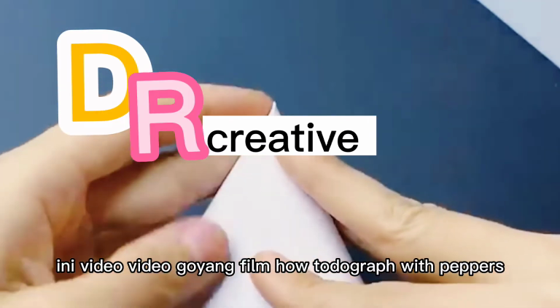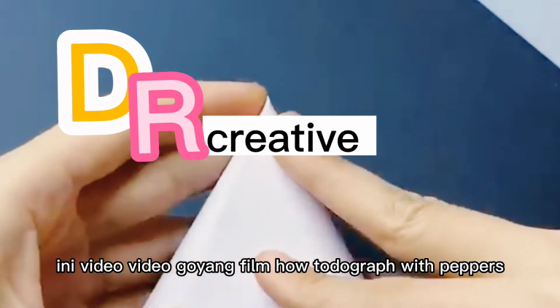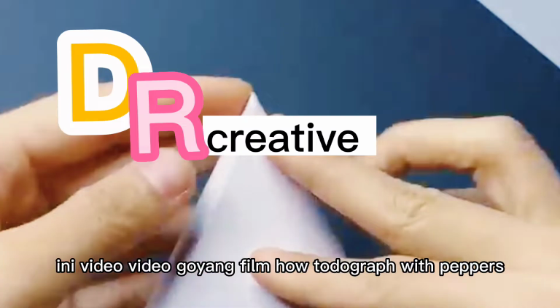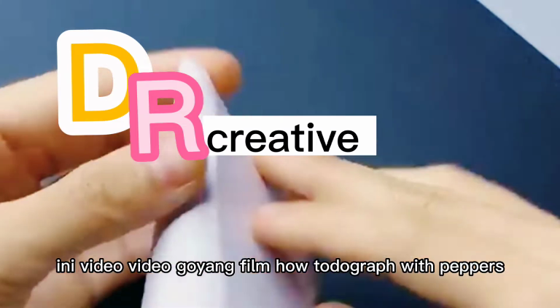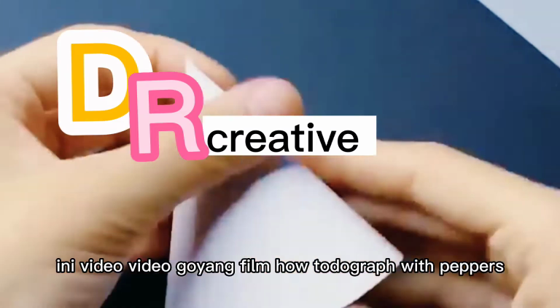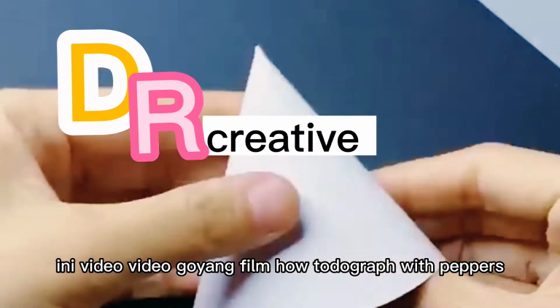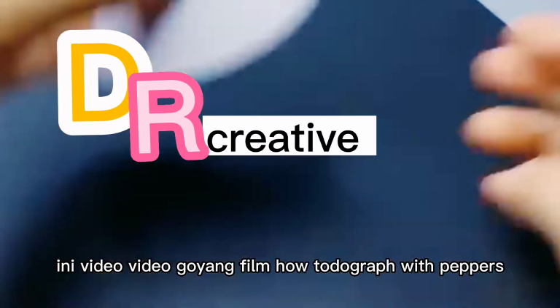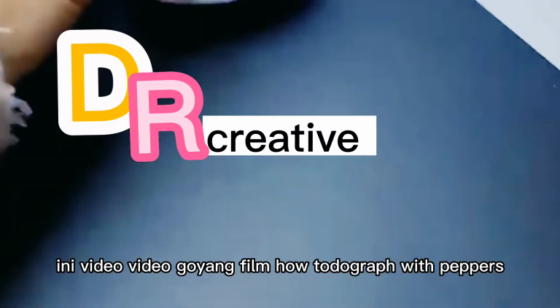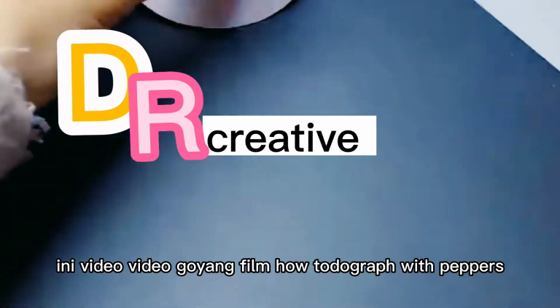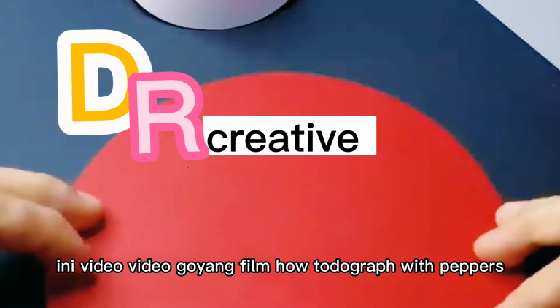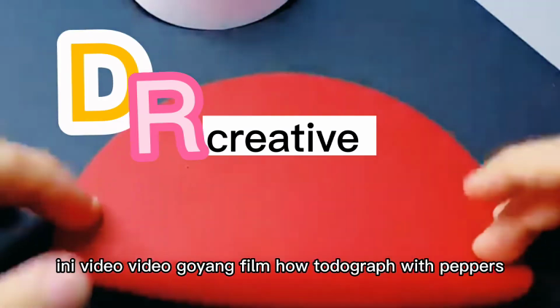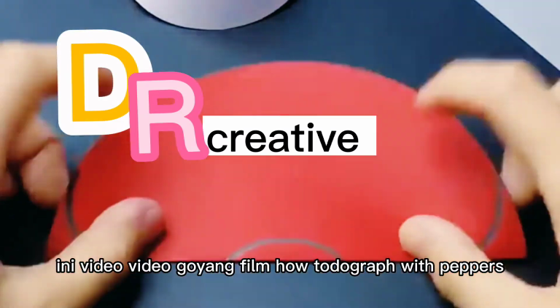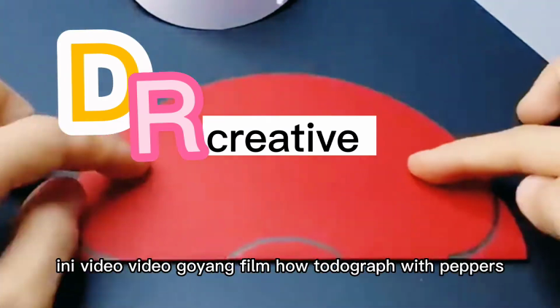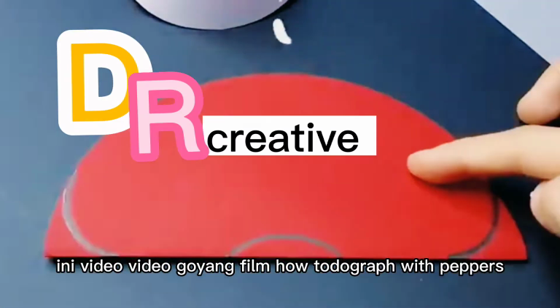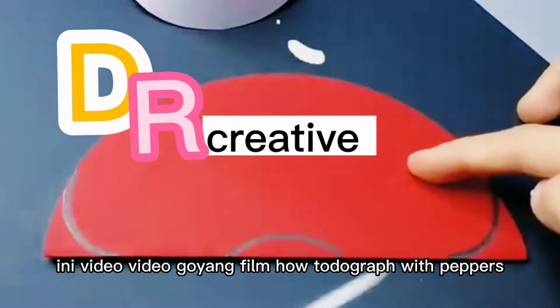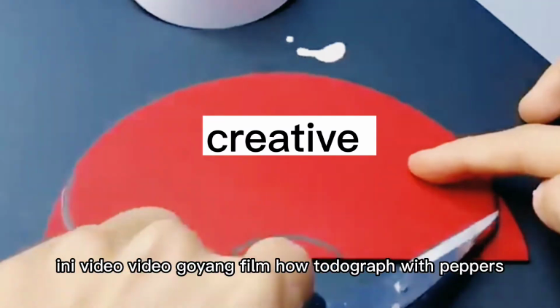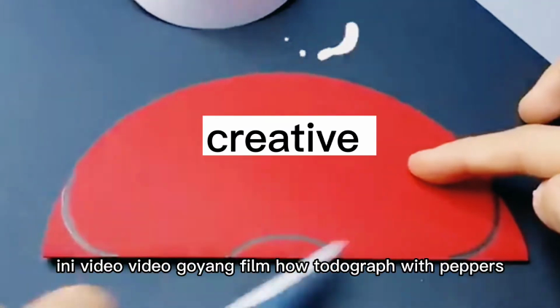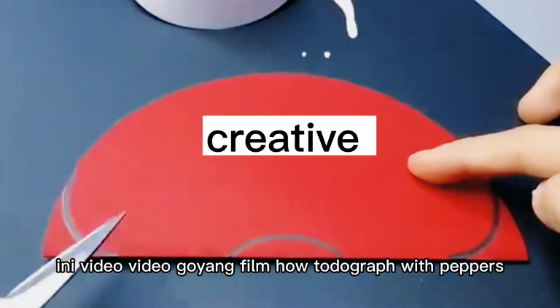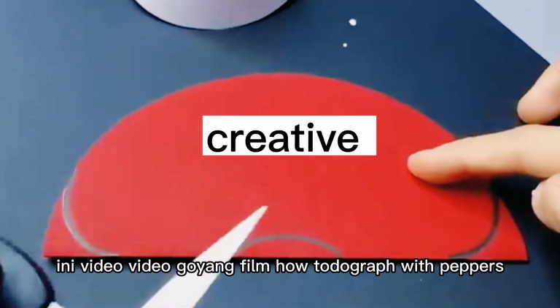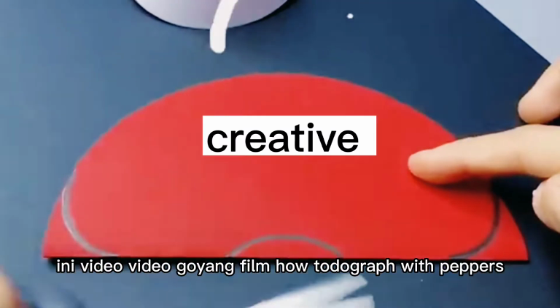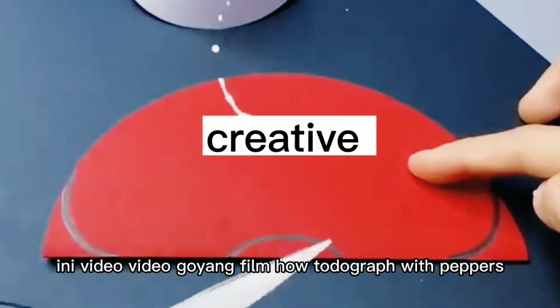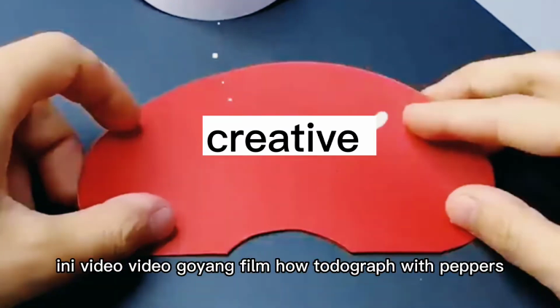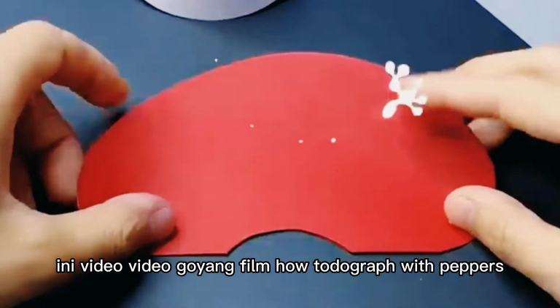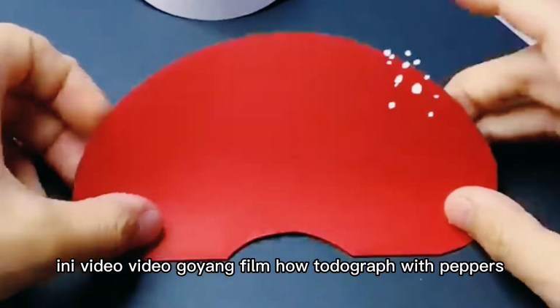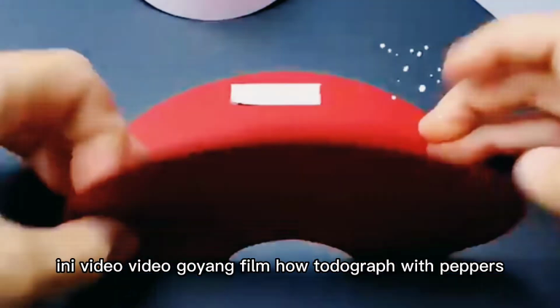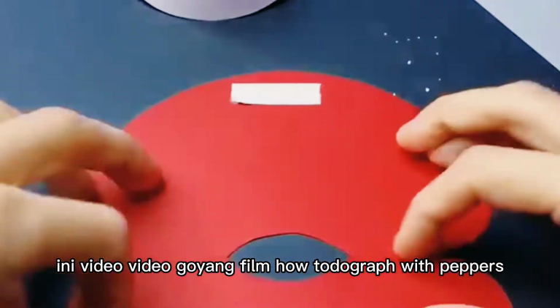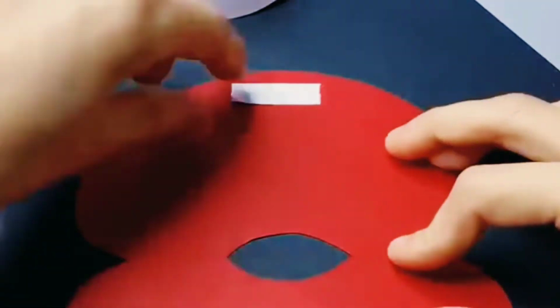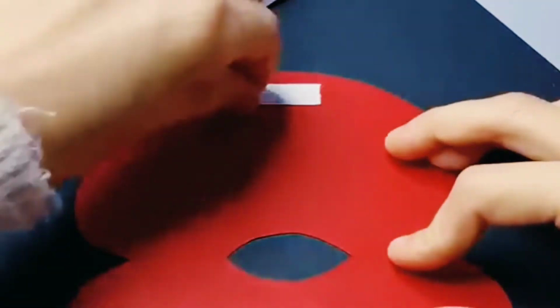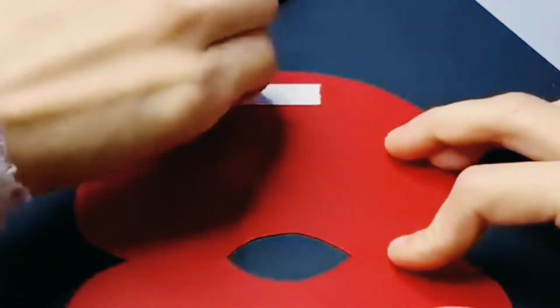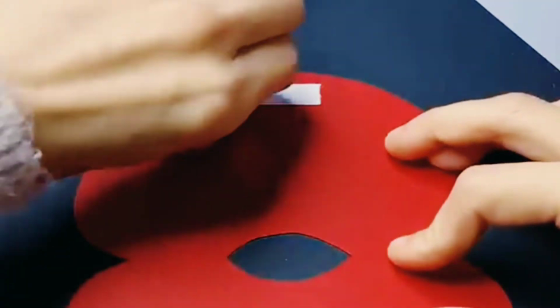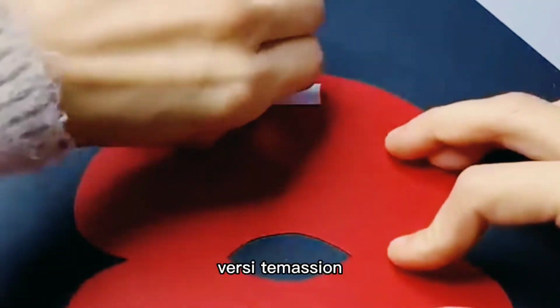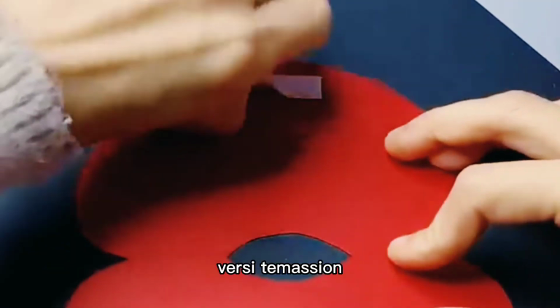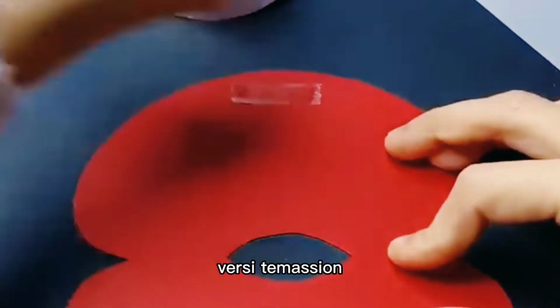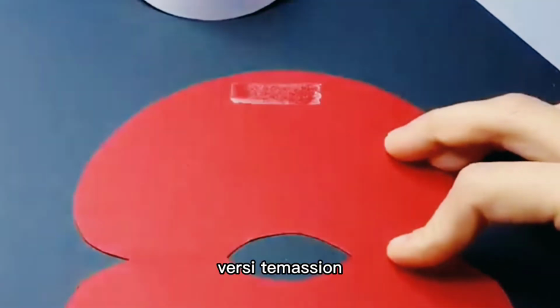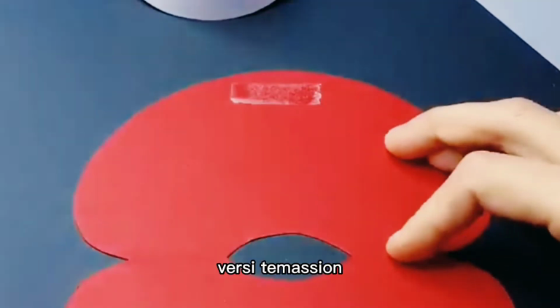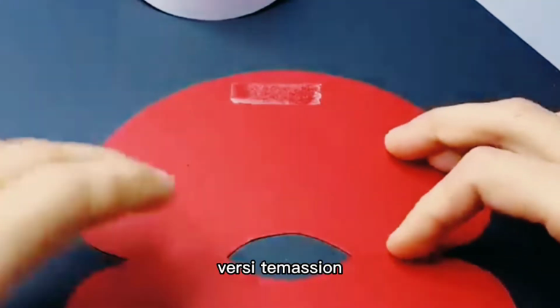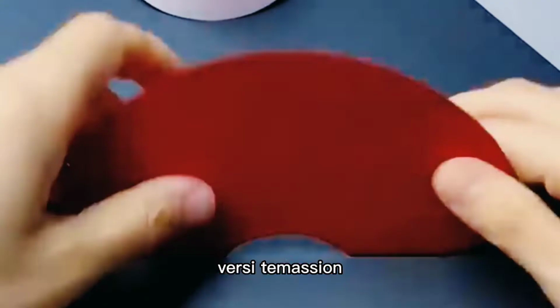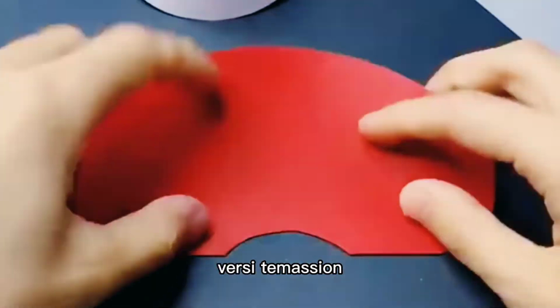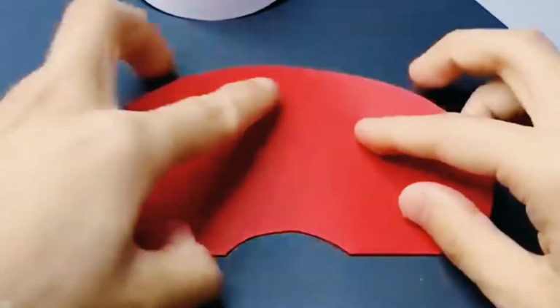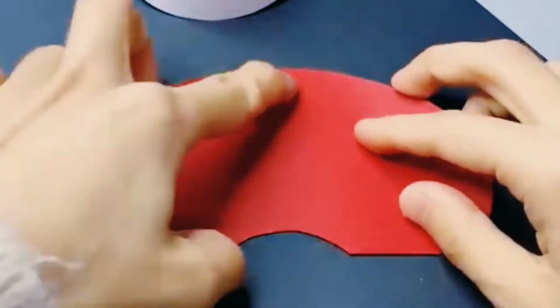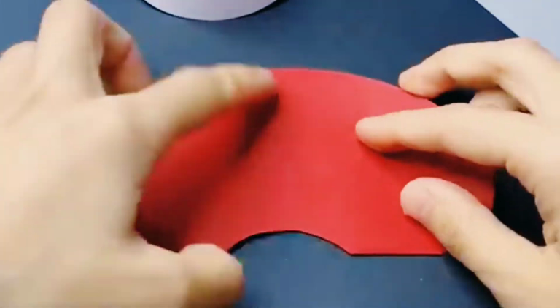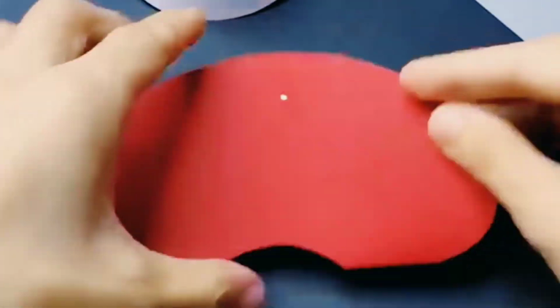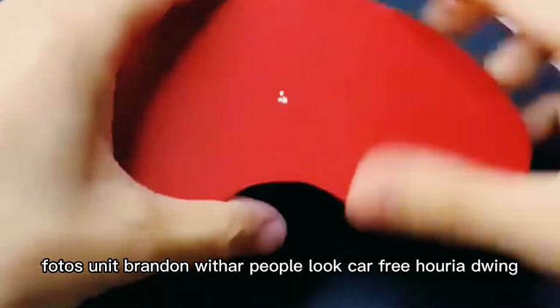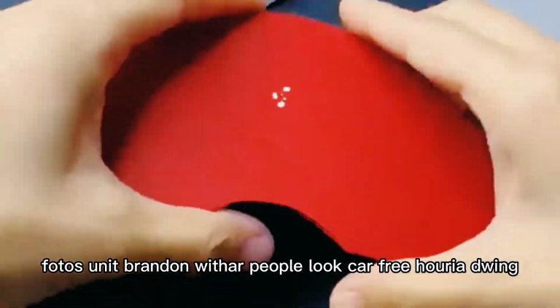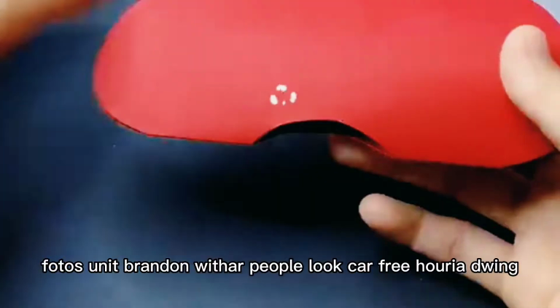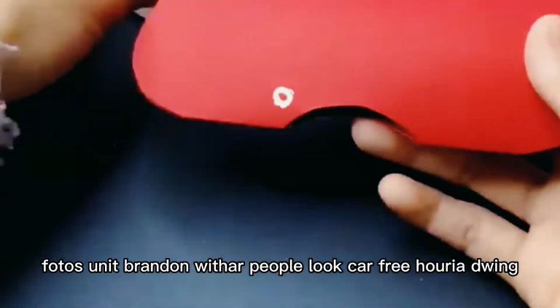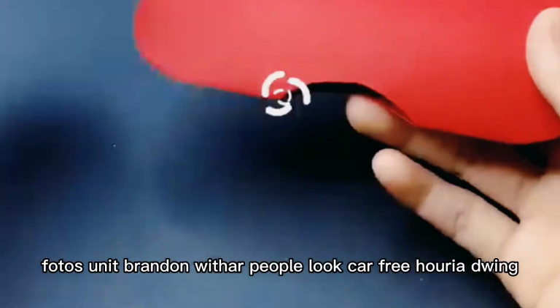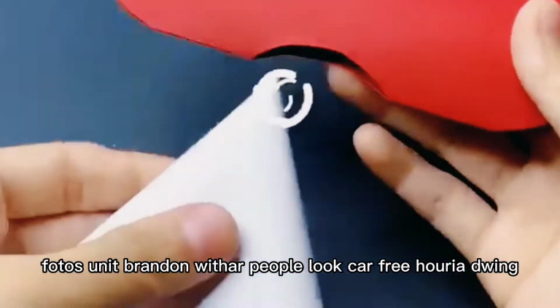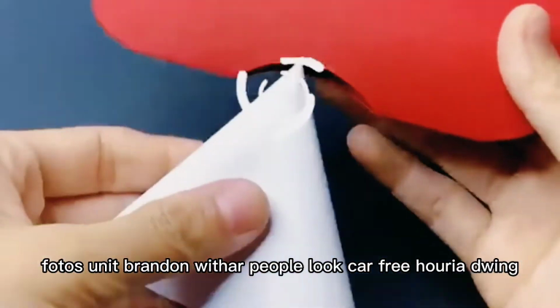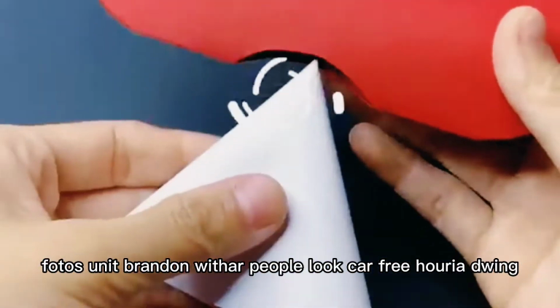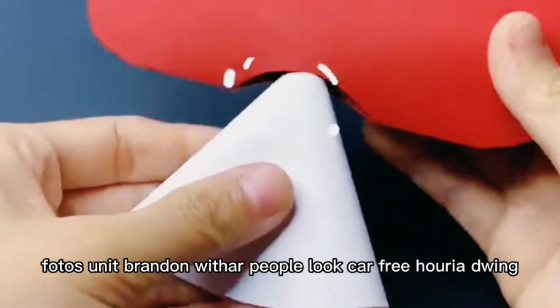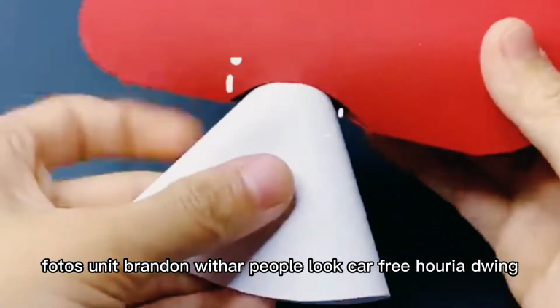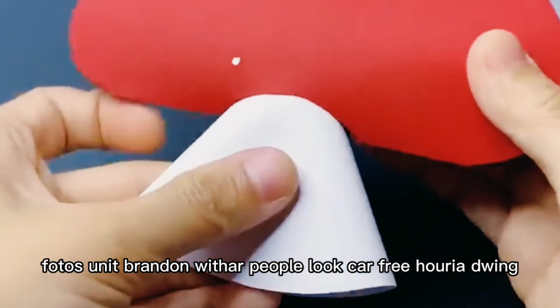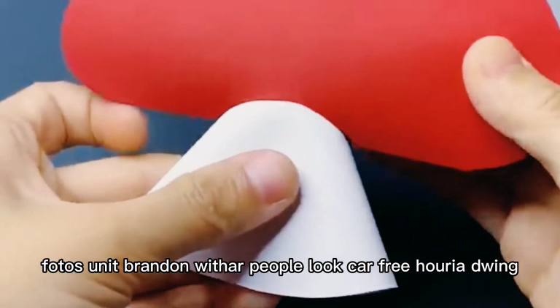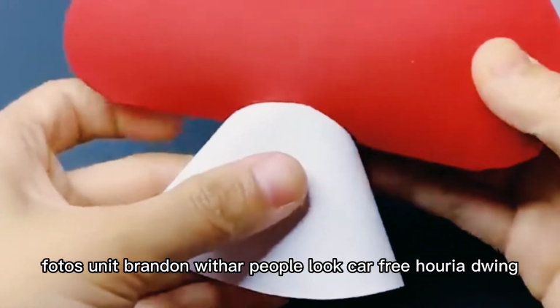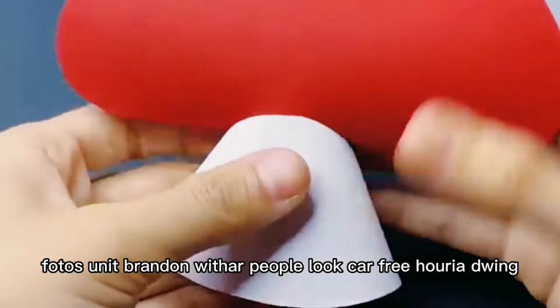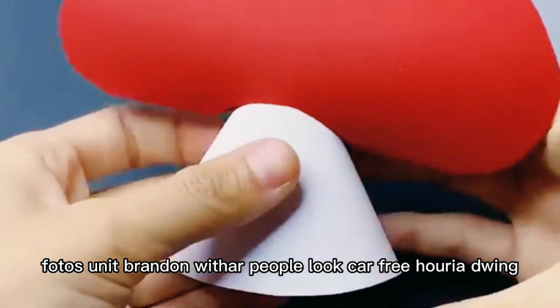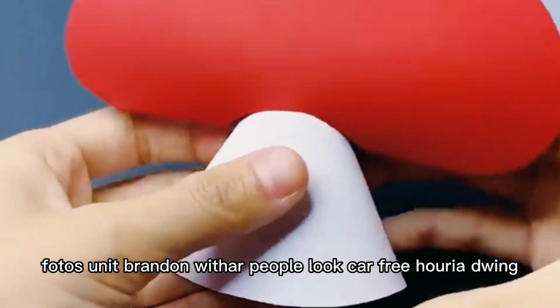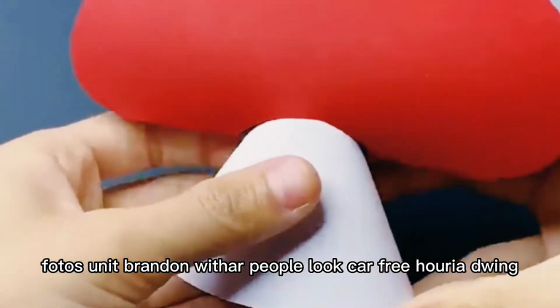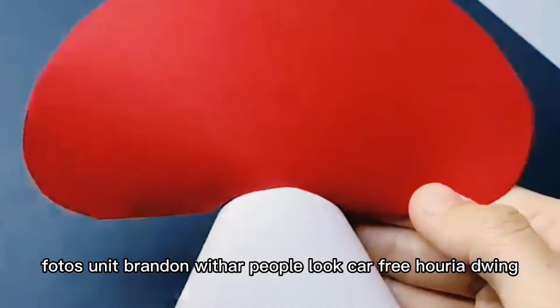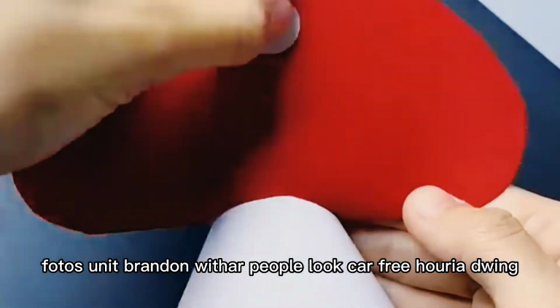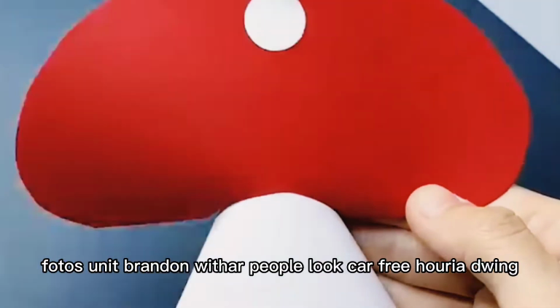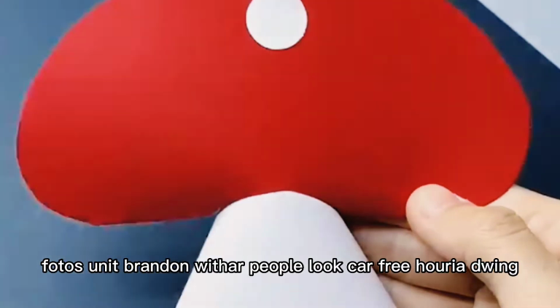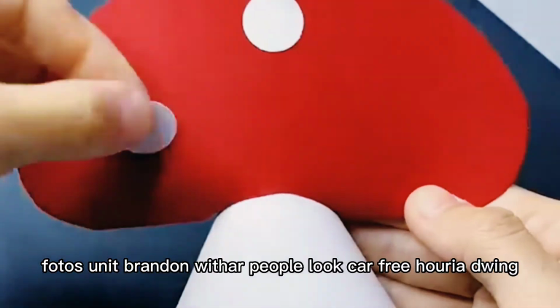First is the mushroom. For this you need red and white charred paper. Look carefully how they are doing. This is the final look.